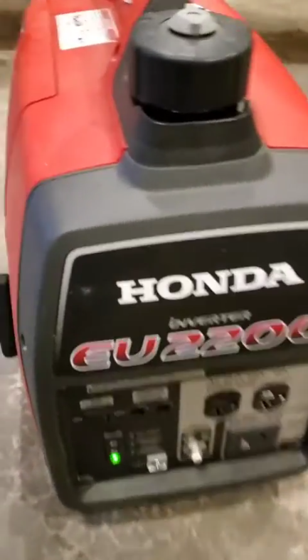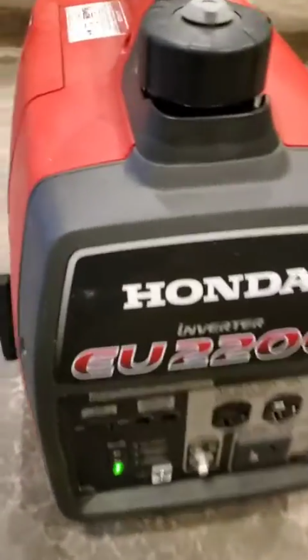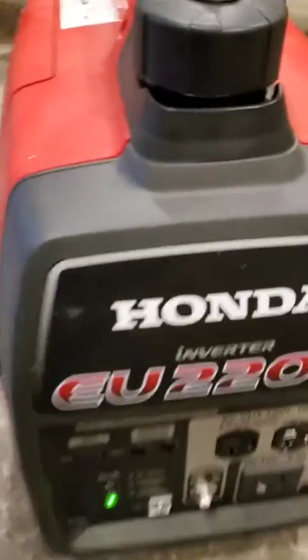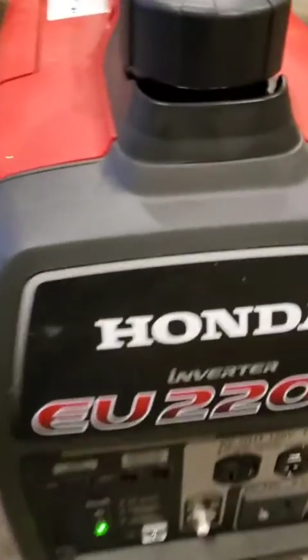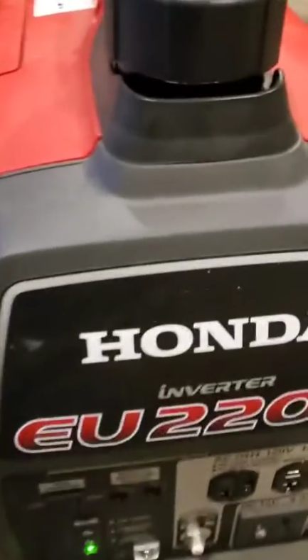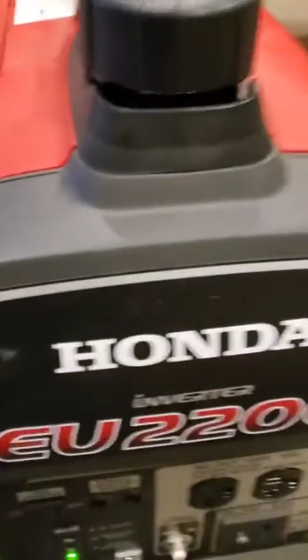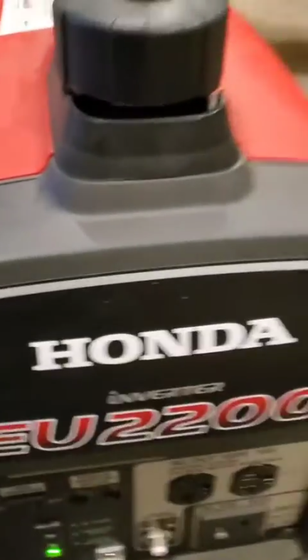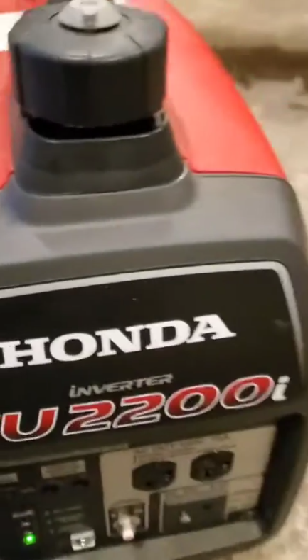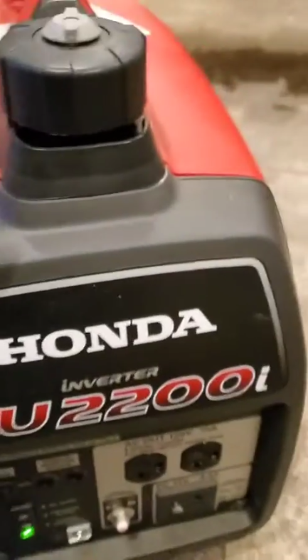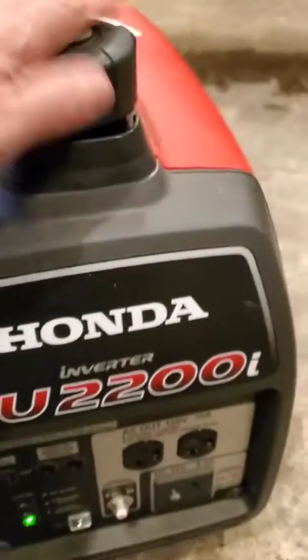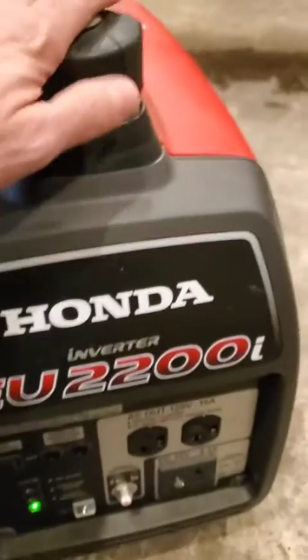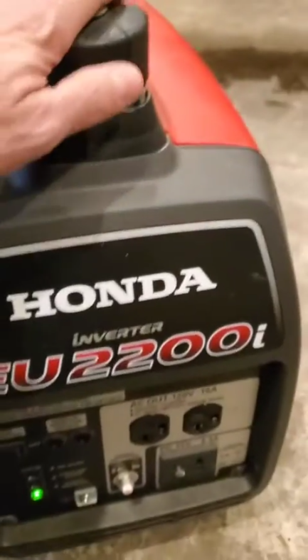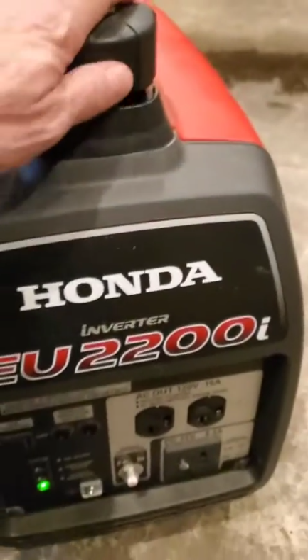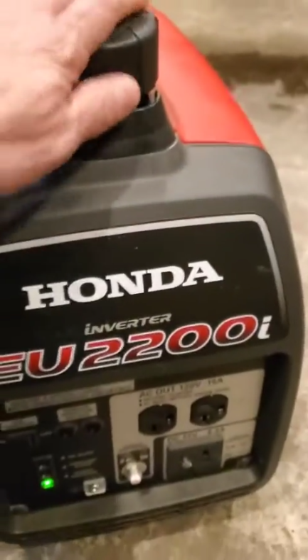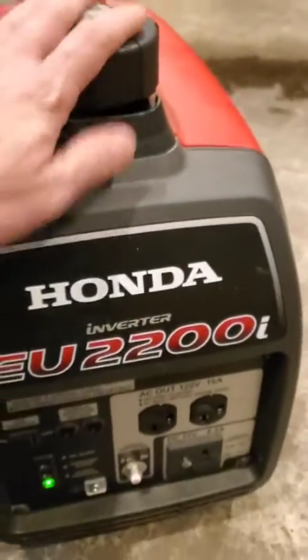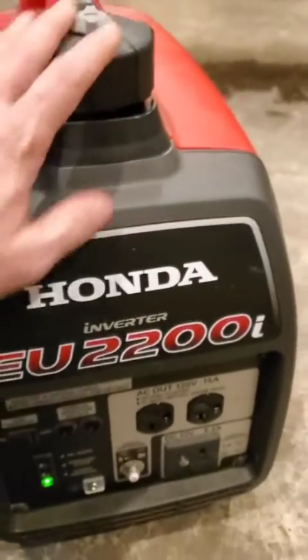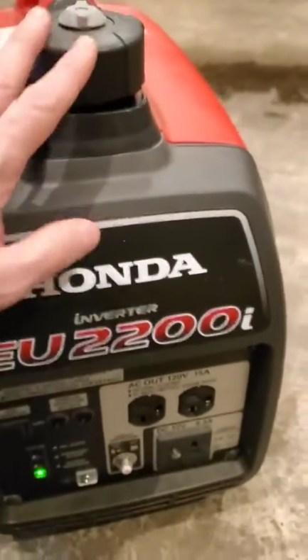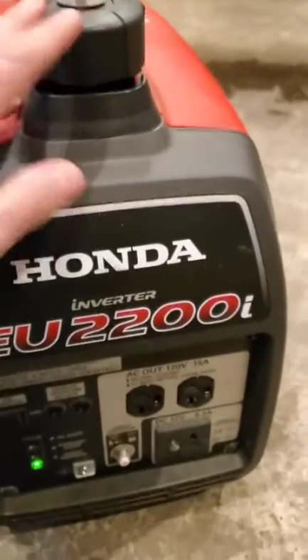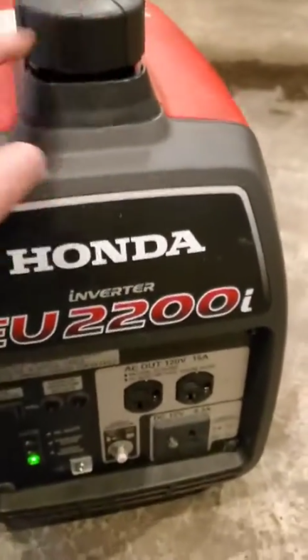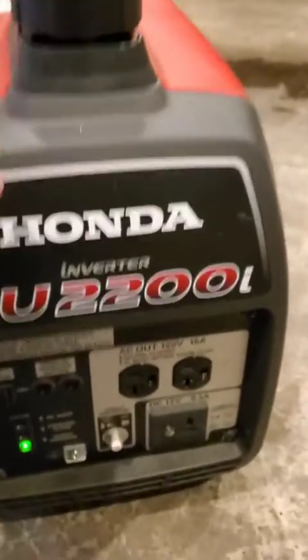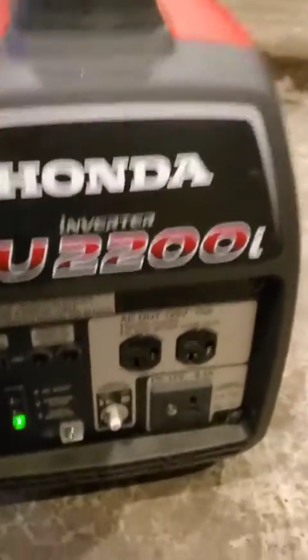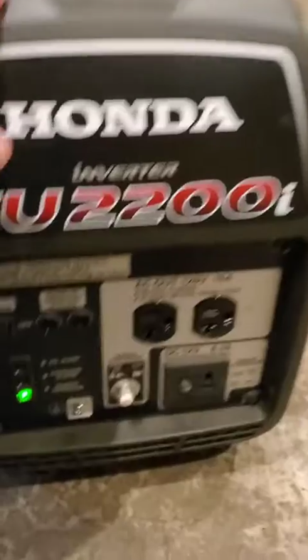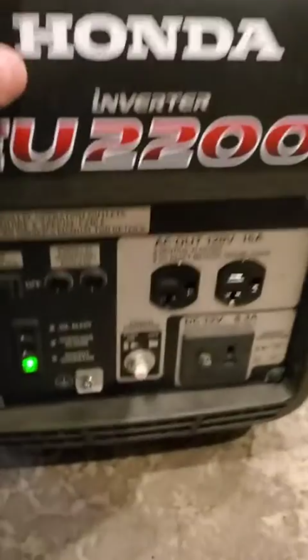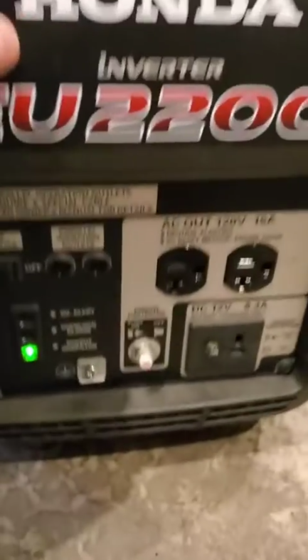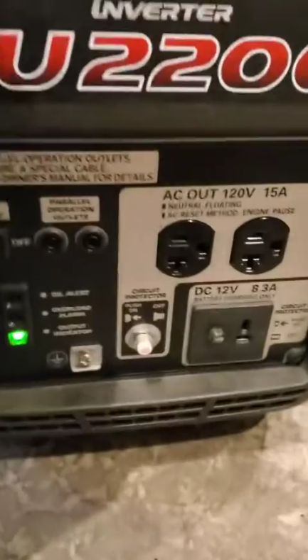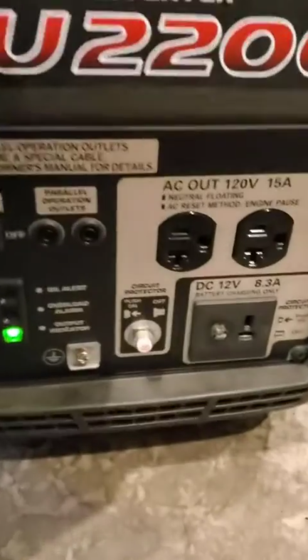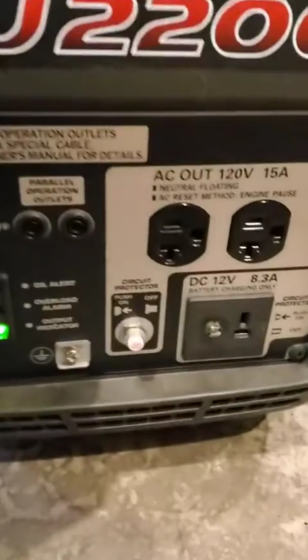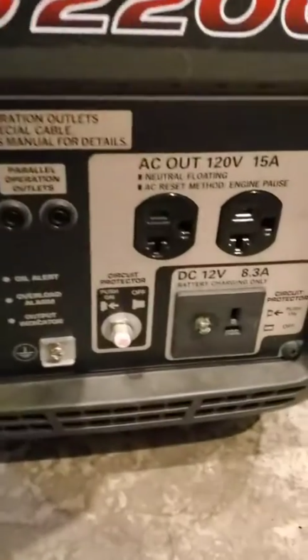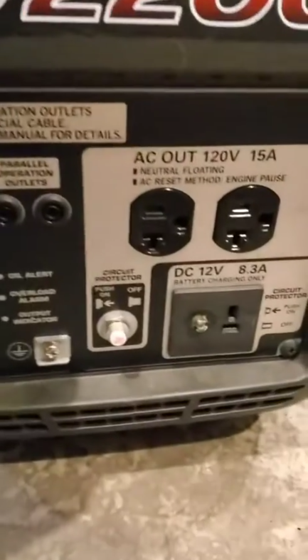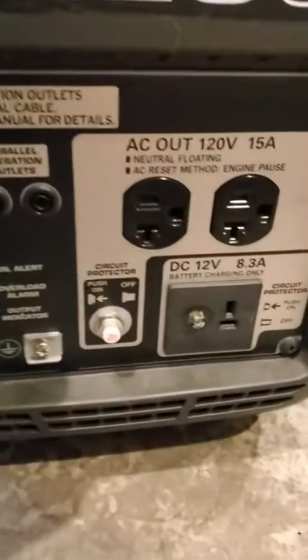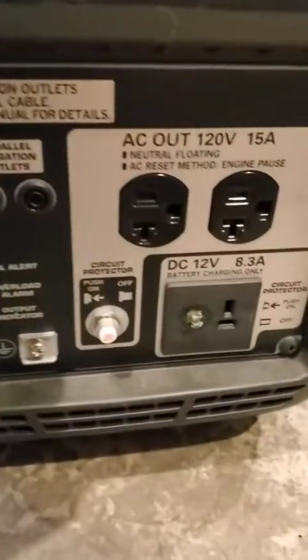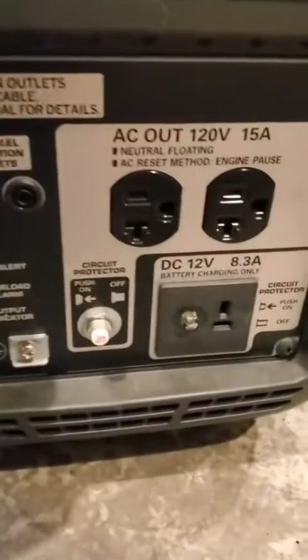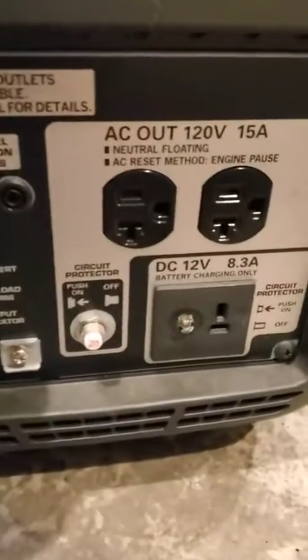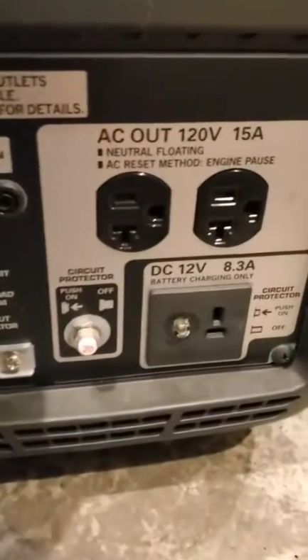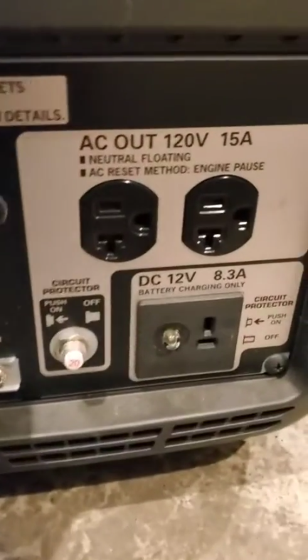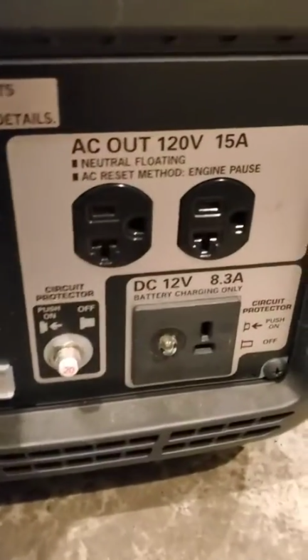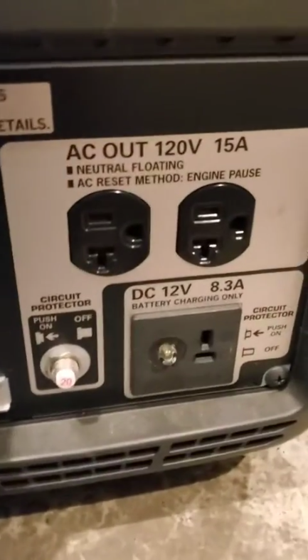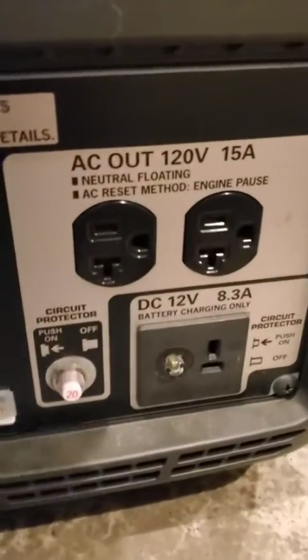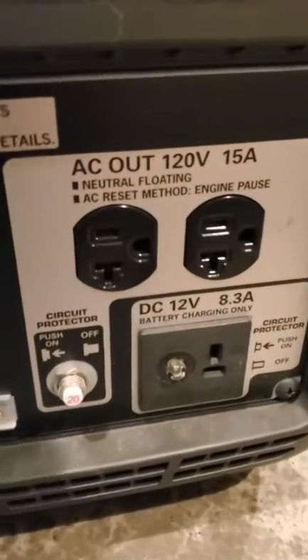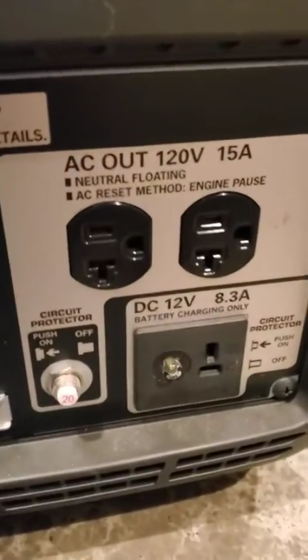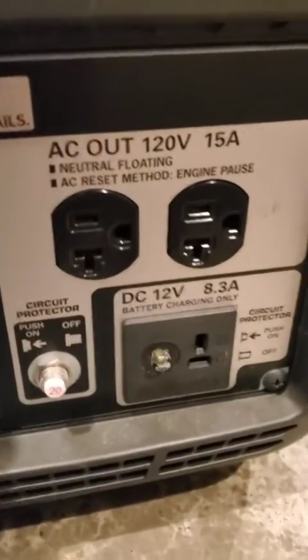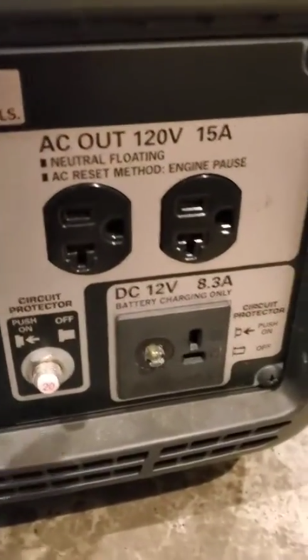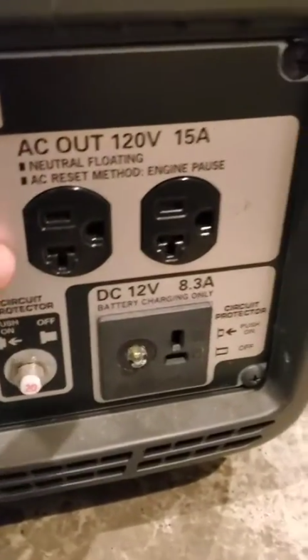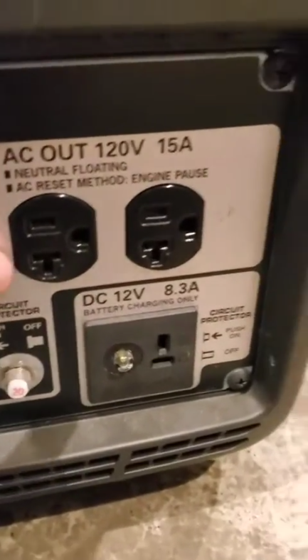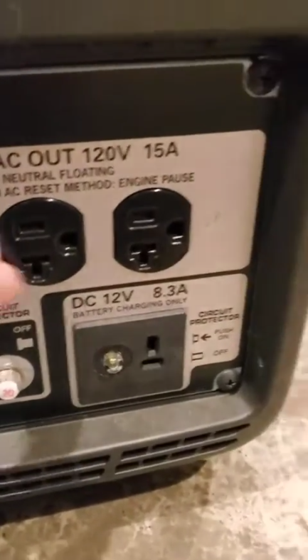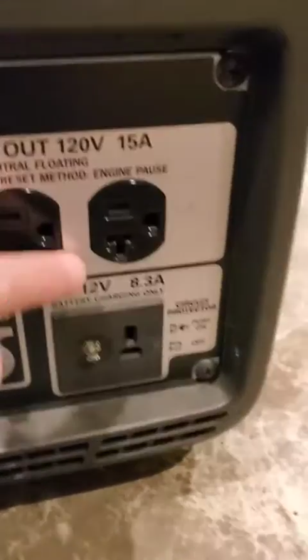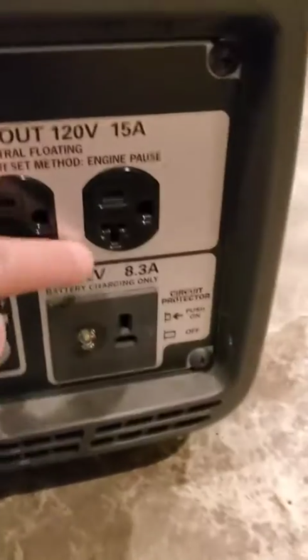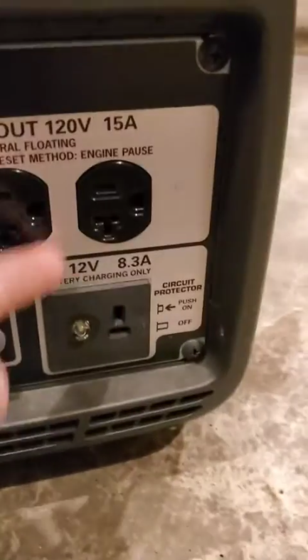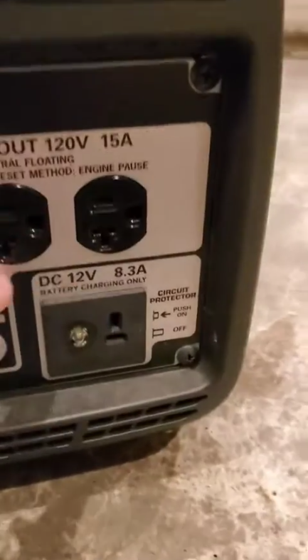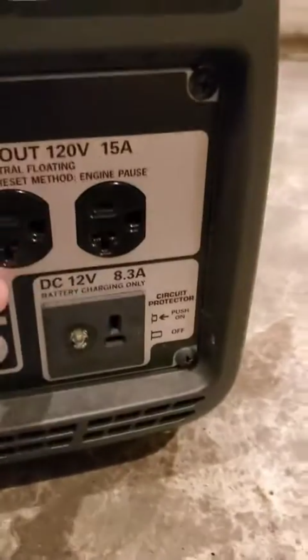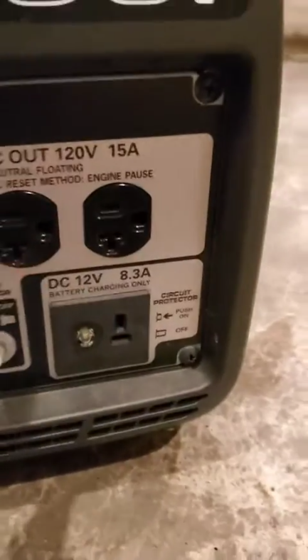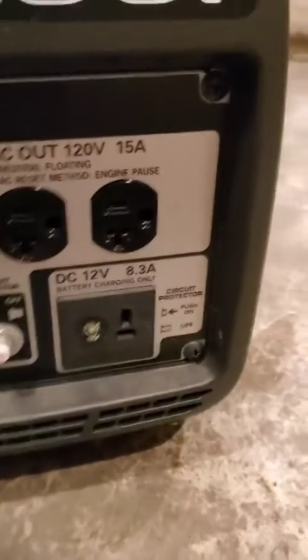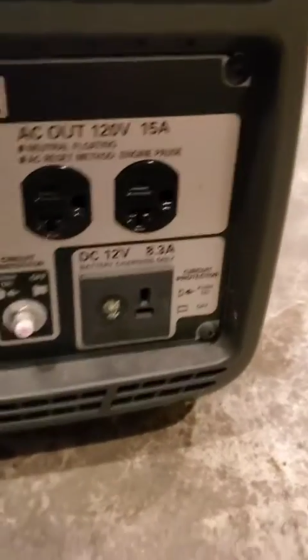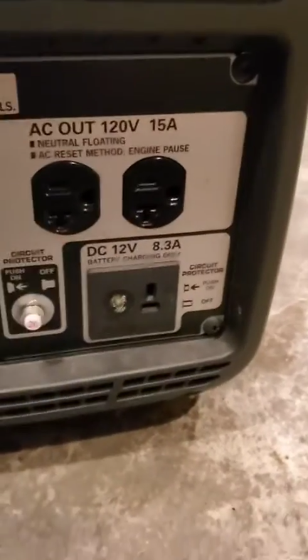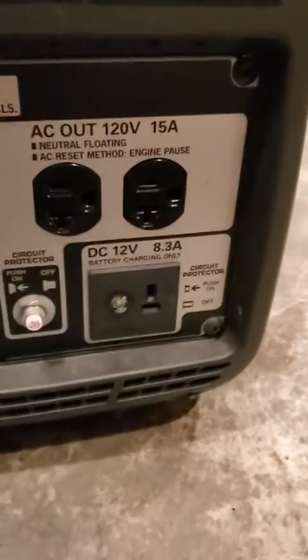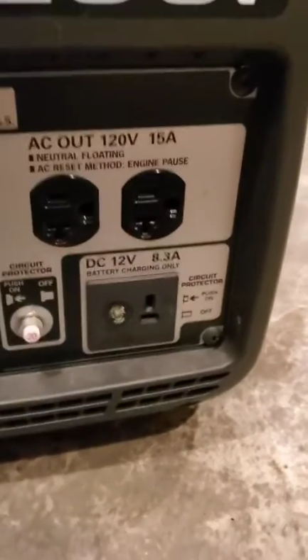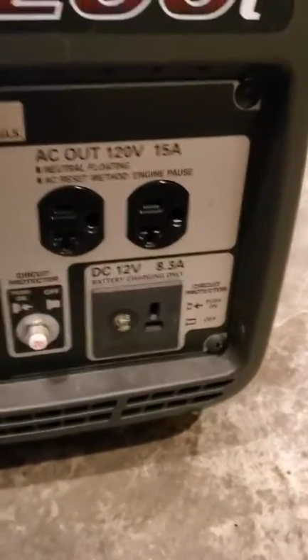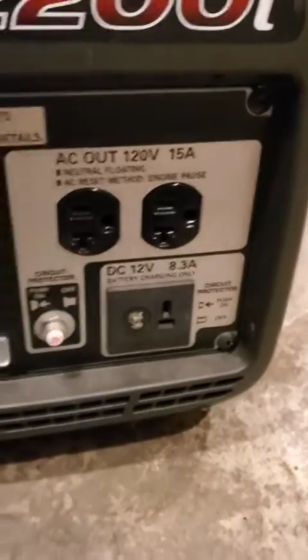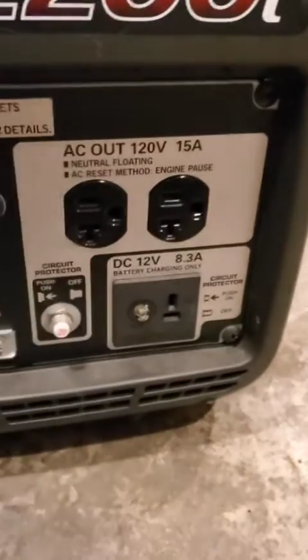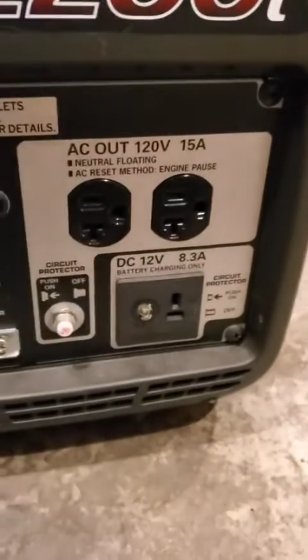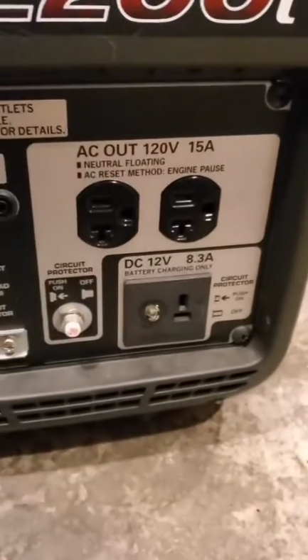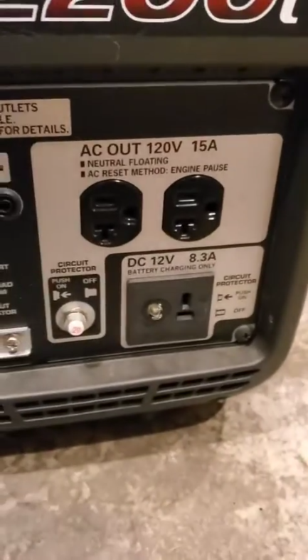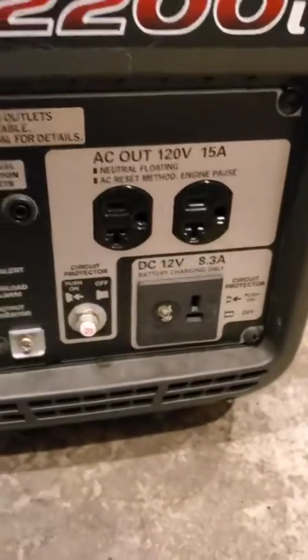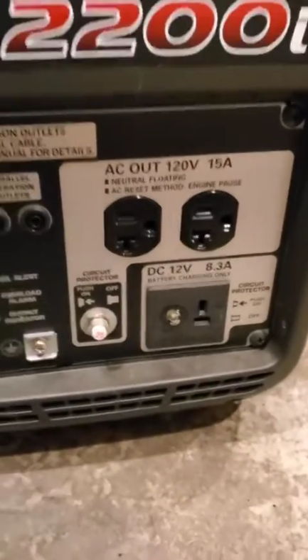Super easy to use. It just takes straight gas, put it in there. Got our plugs right here — whatever we need.